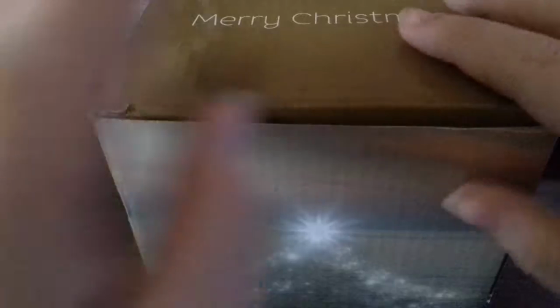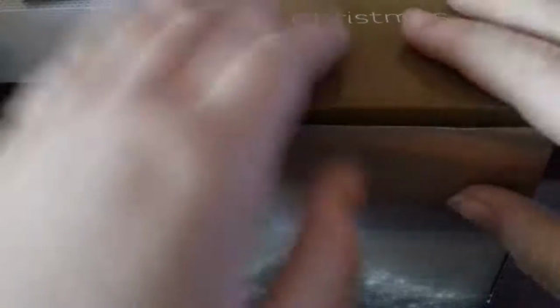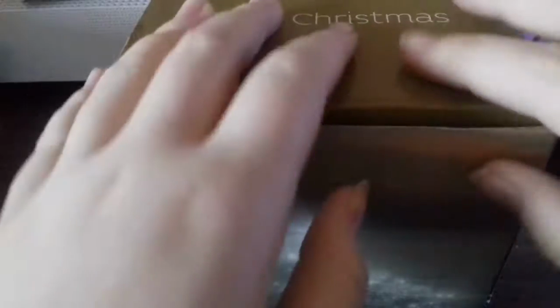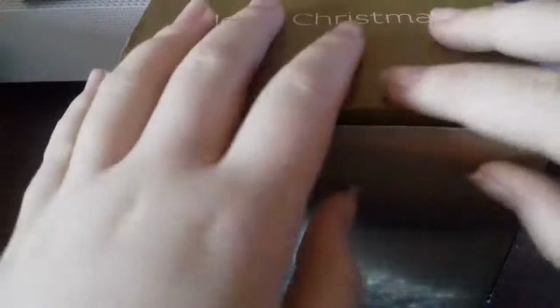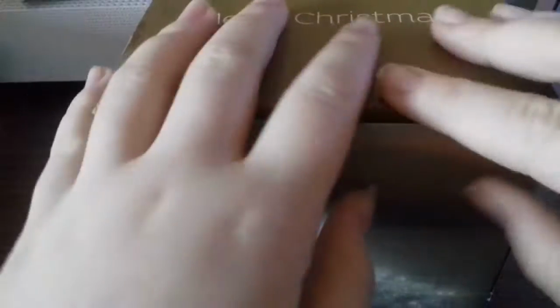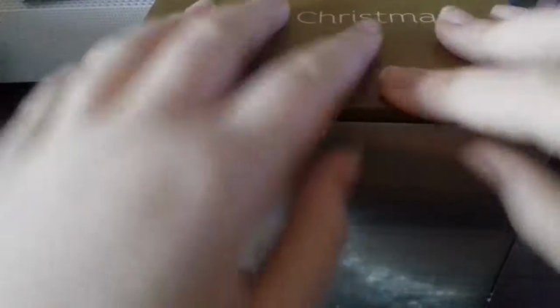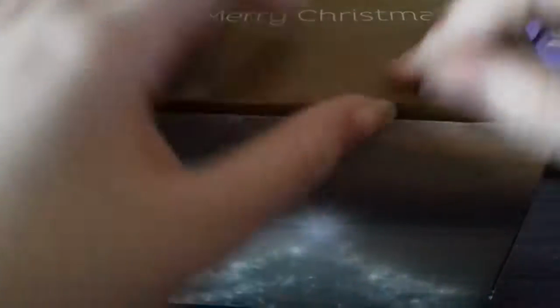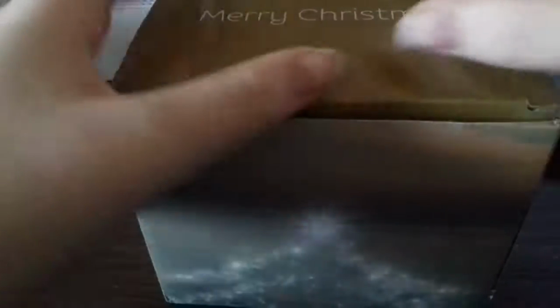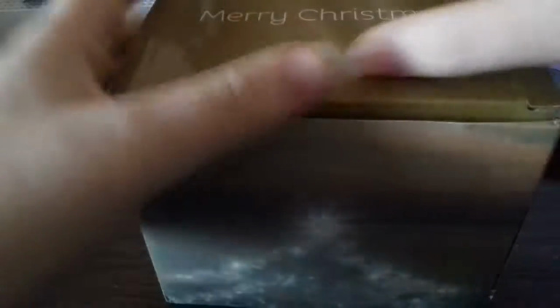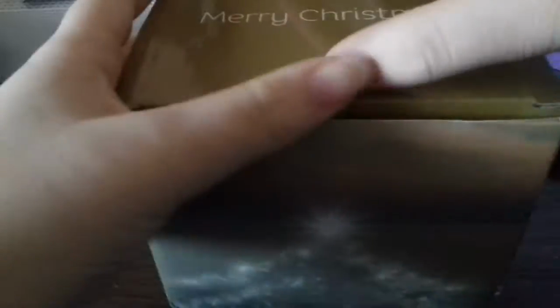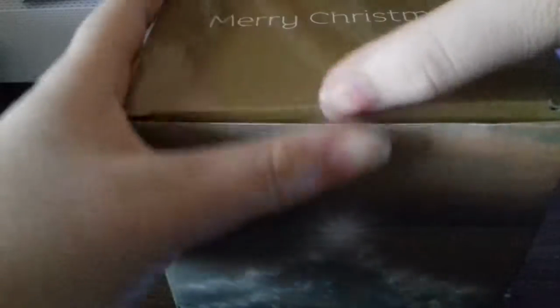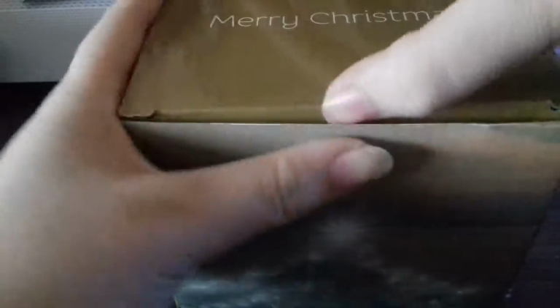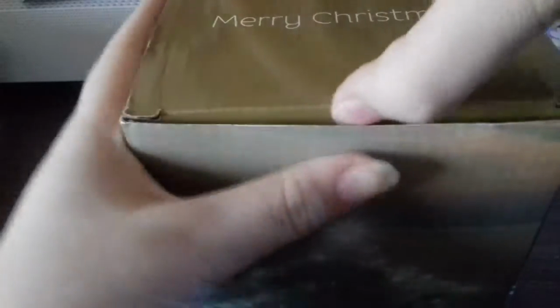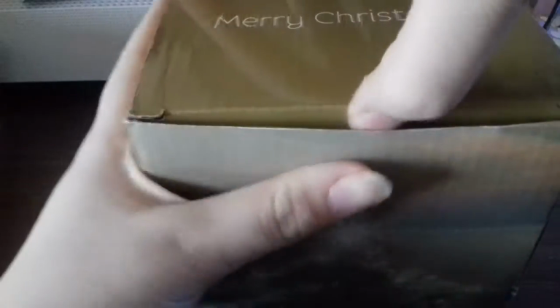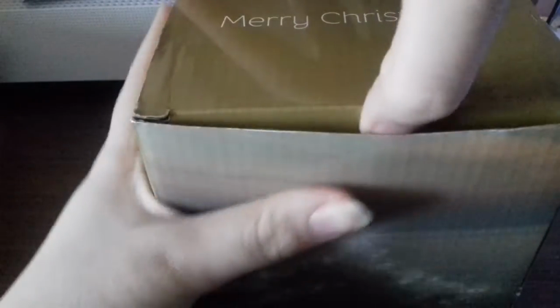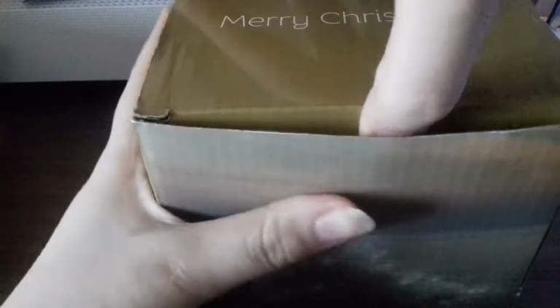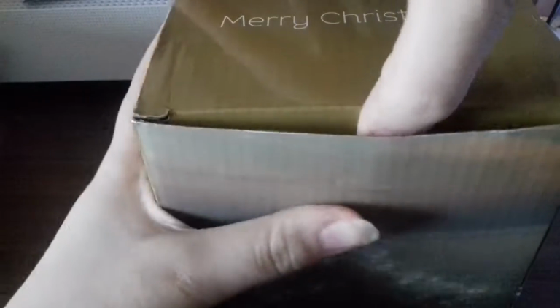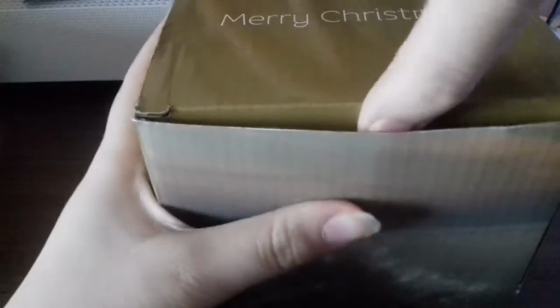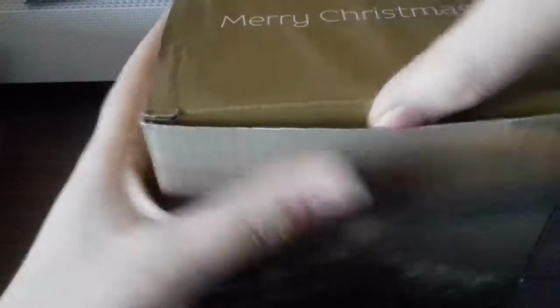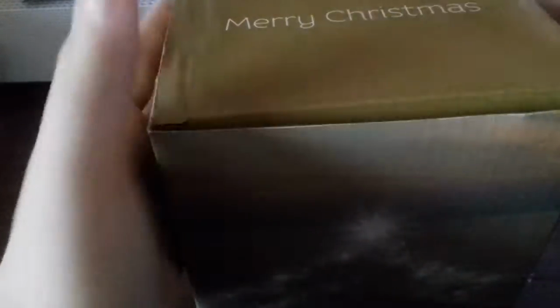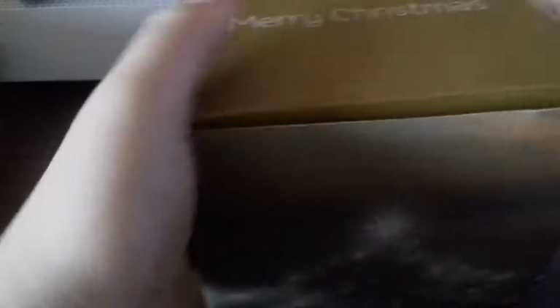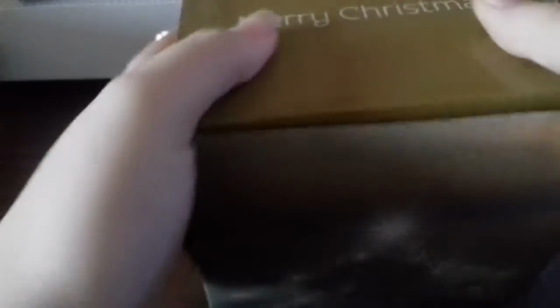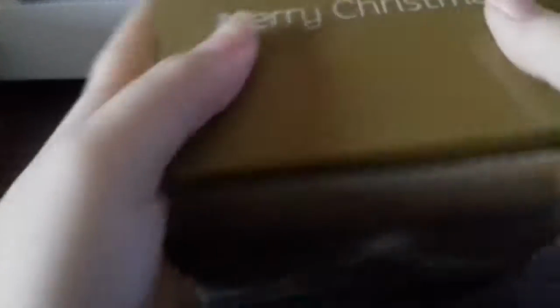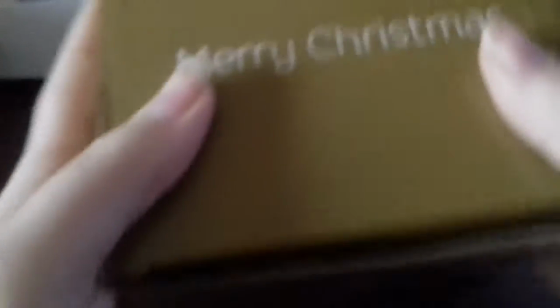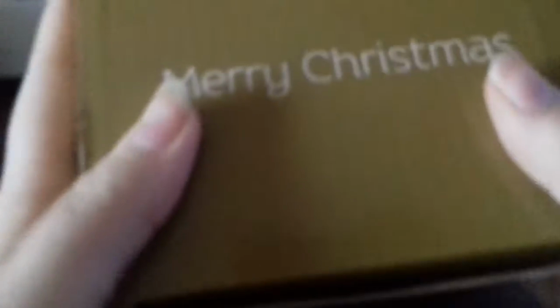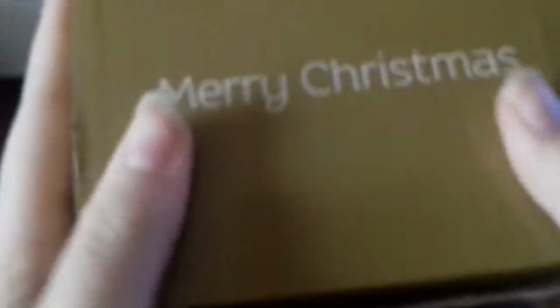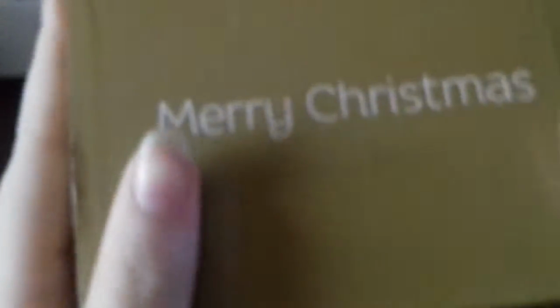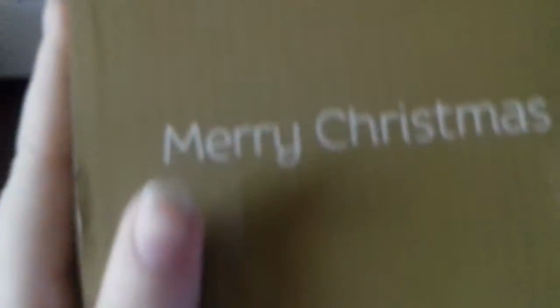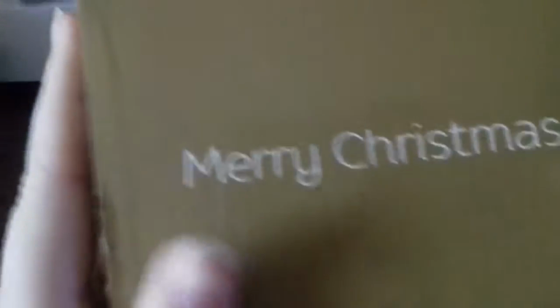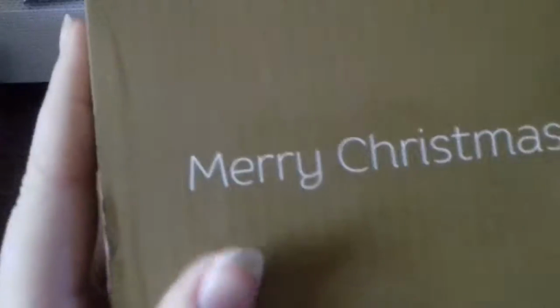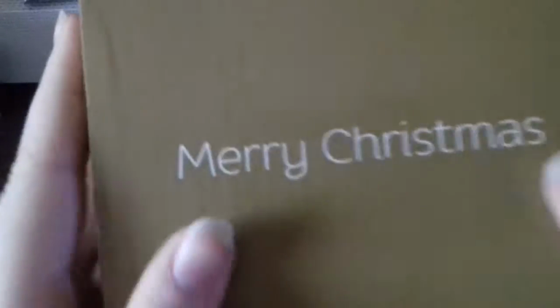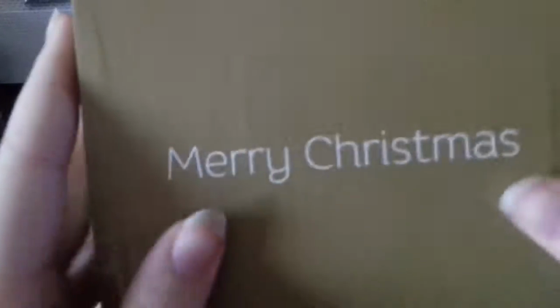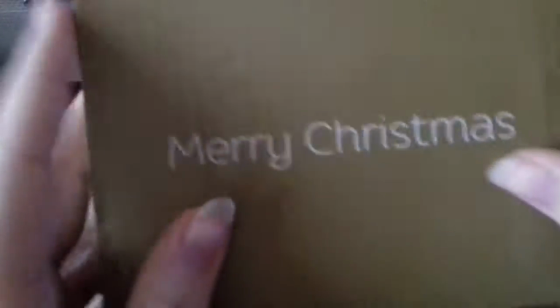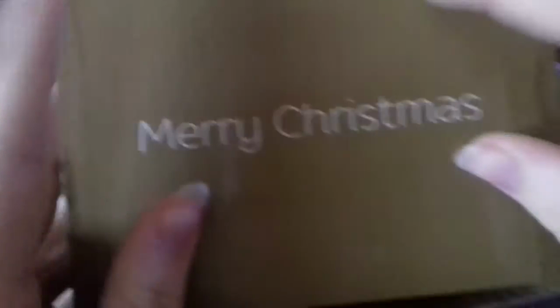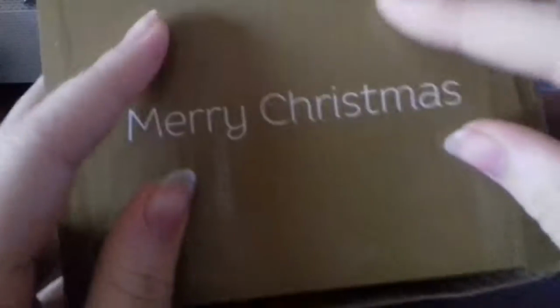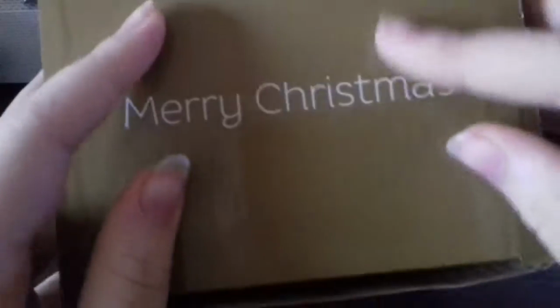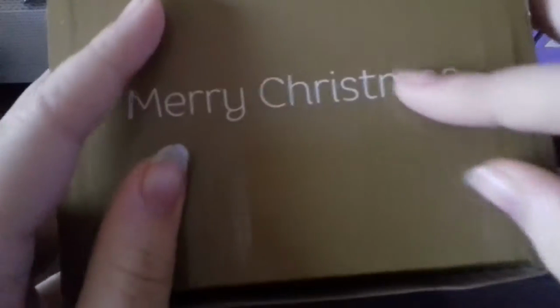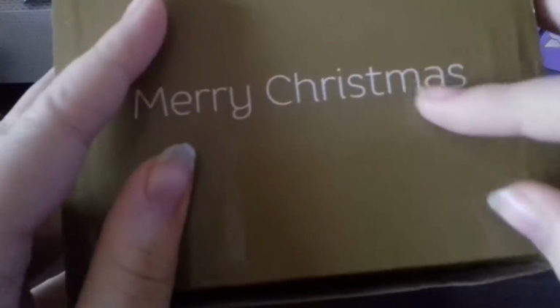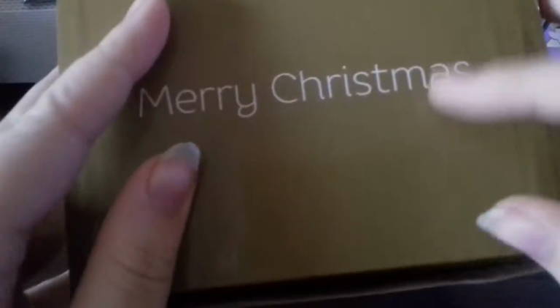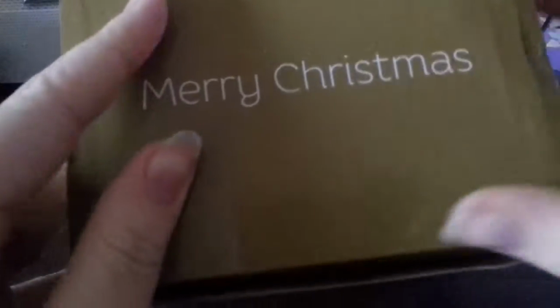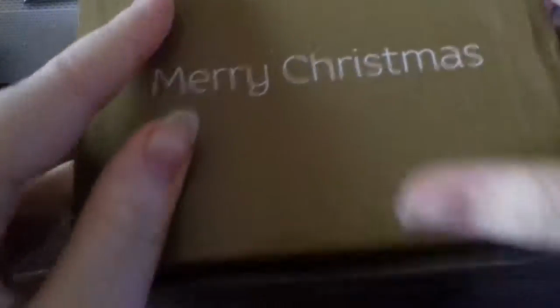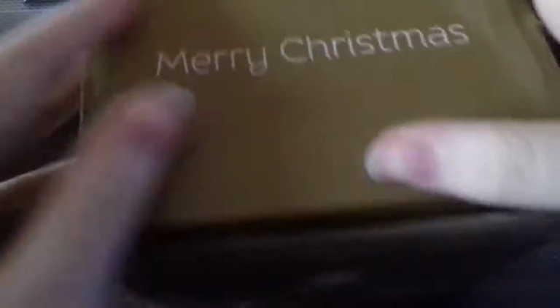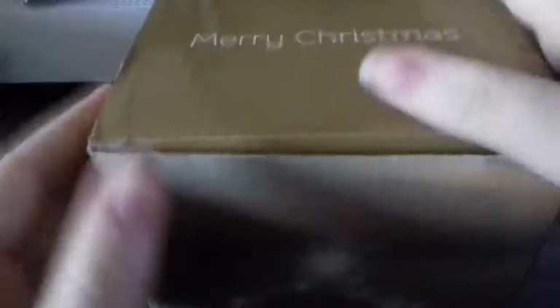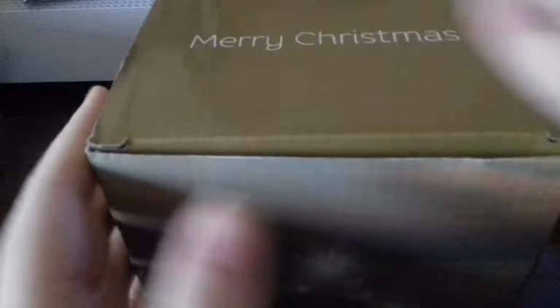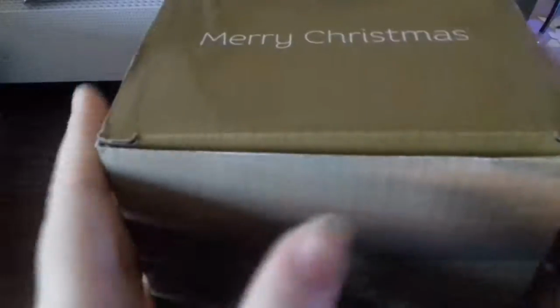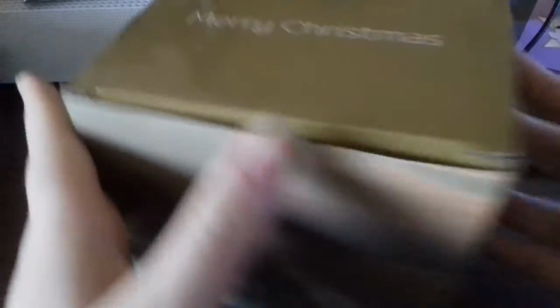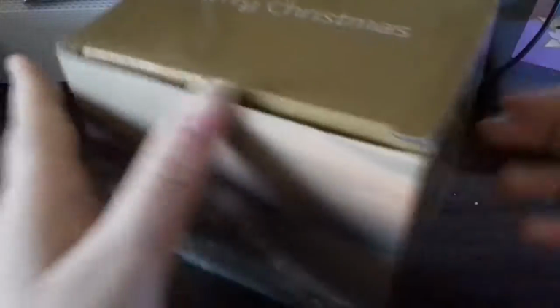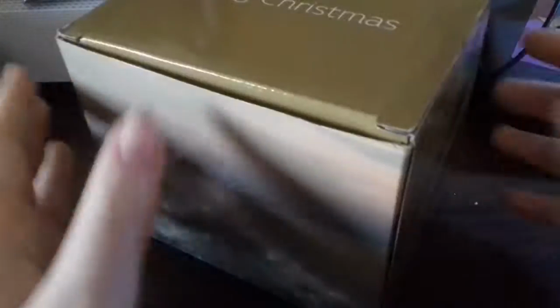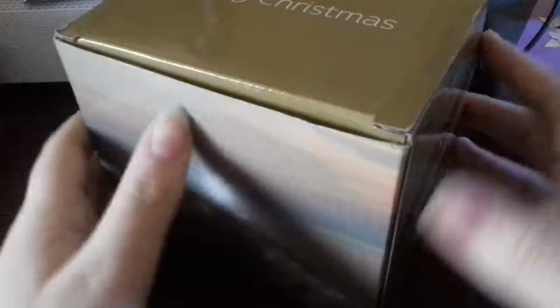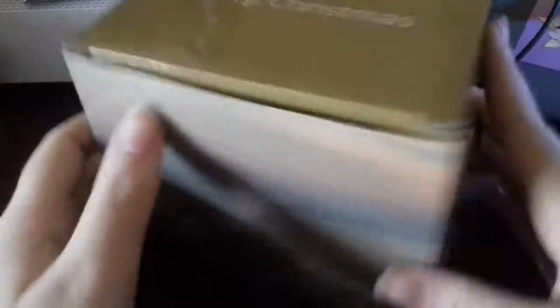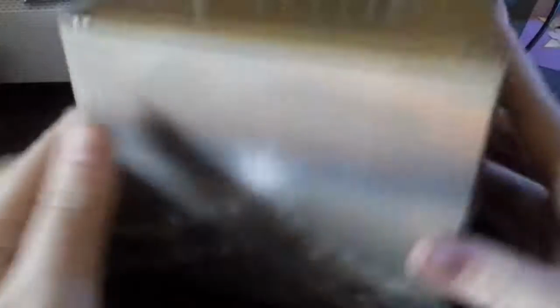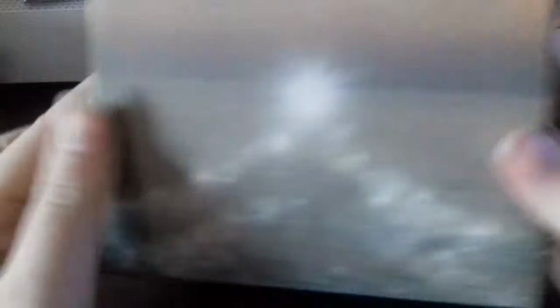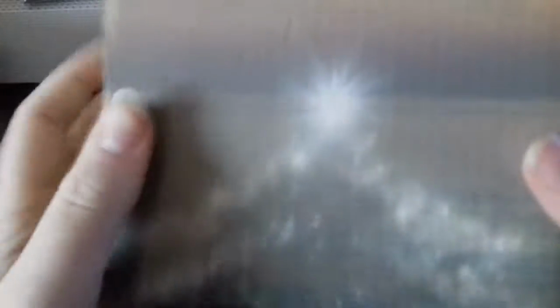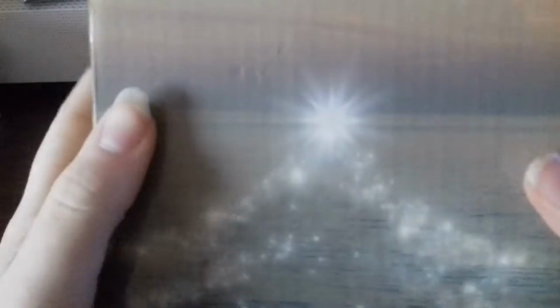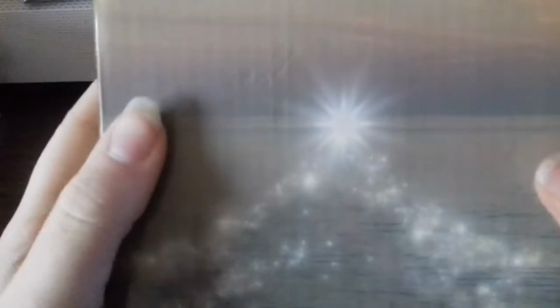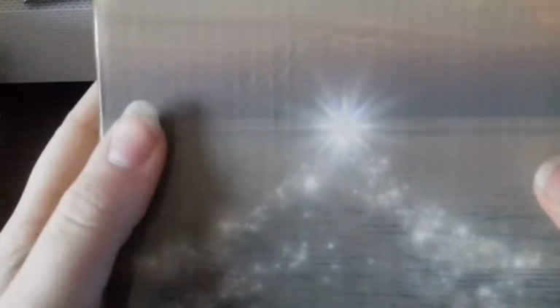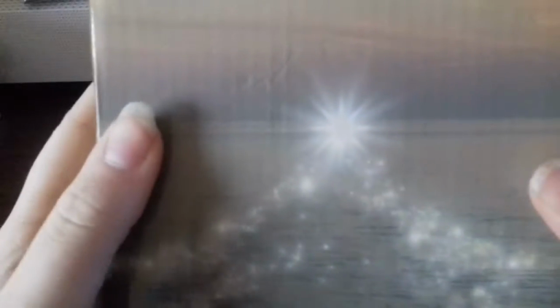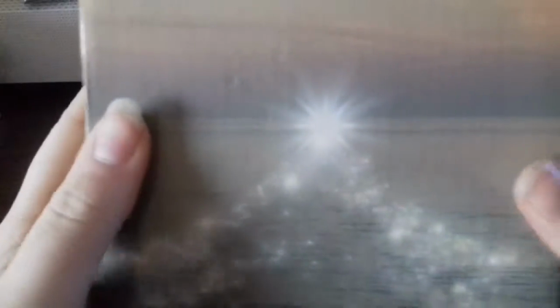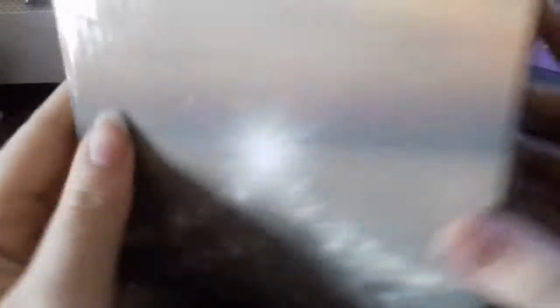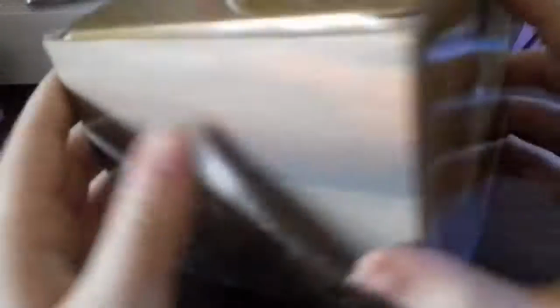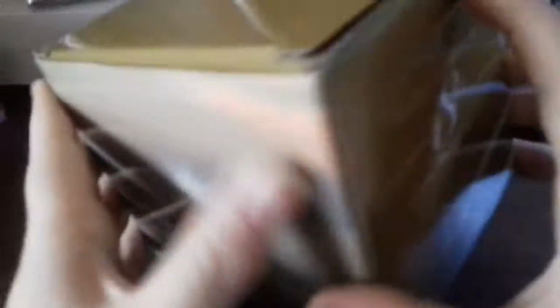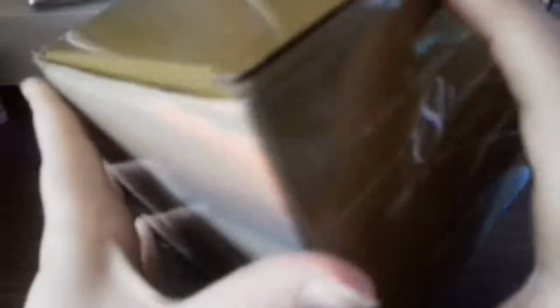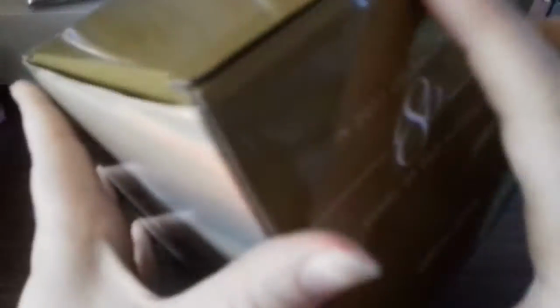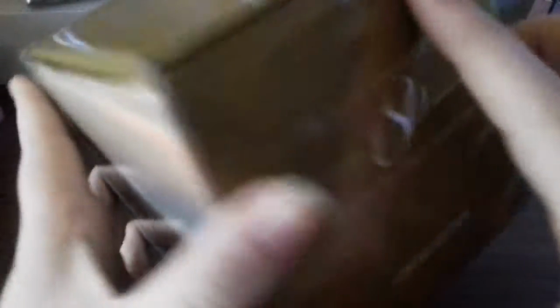Hey YouTube, it's me Bunny here and today I'm going to be reviewing a new snow globe that my nan got for me.